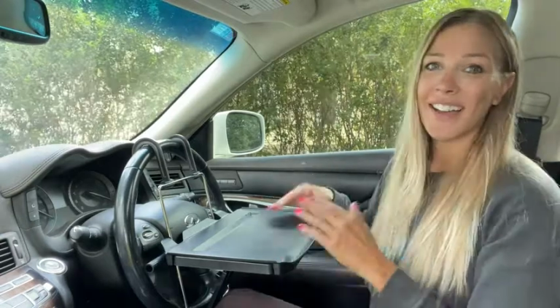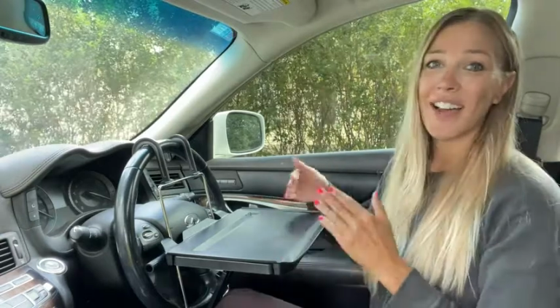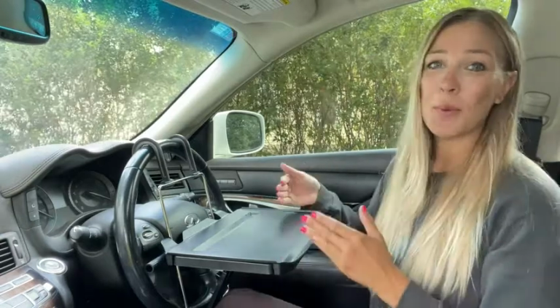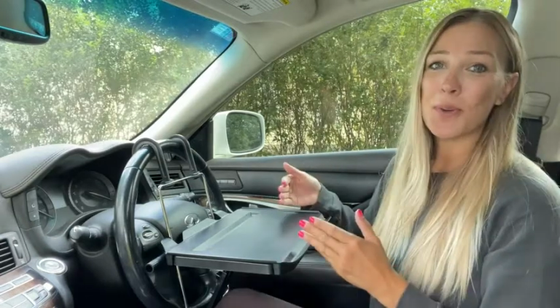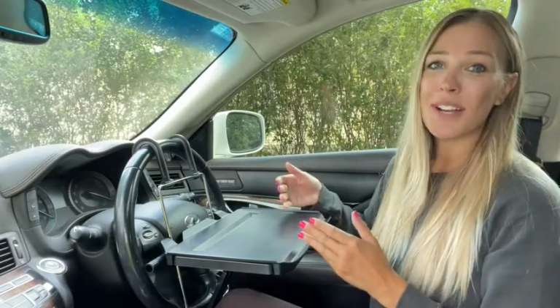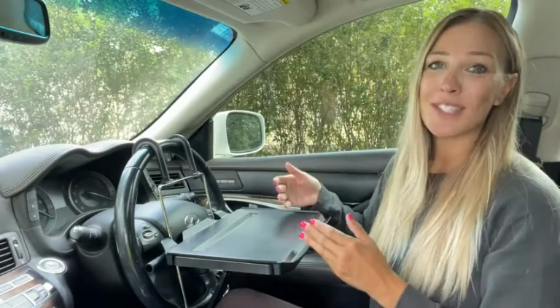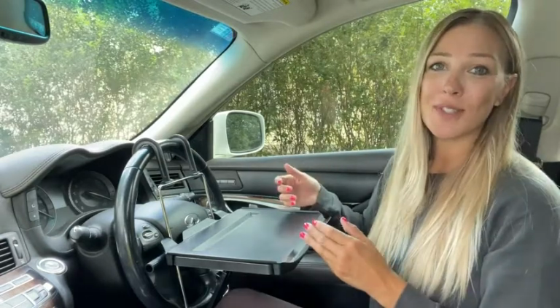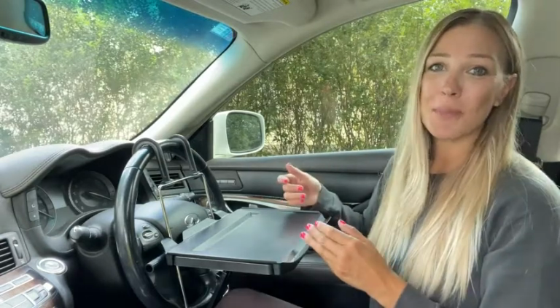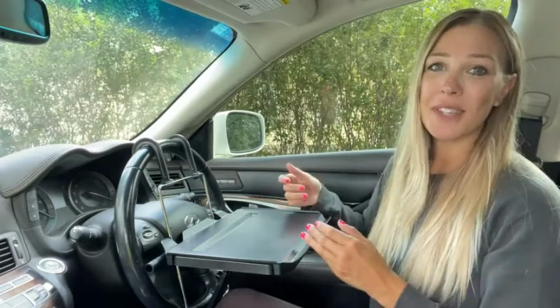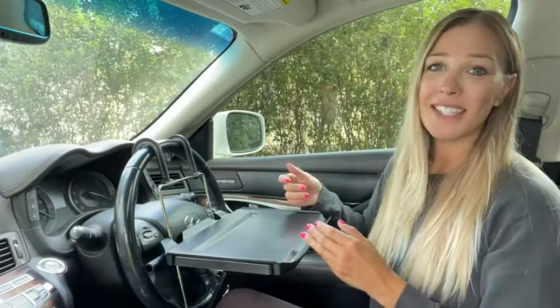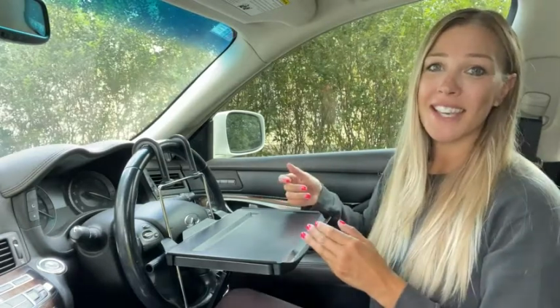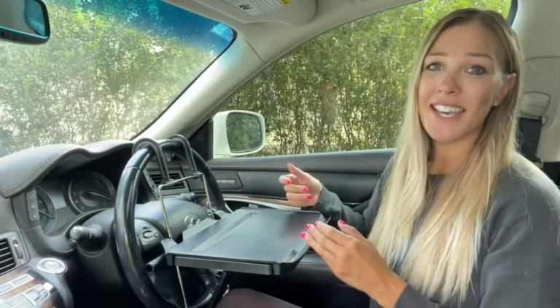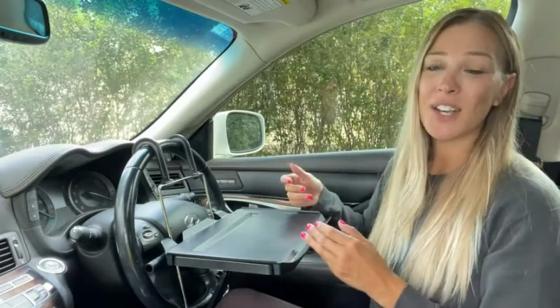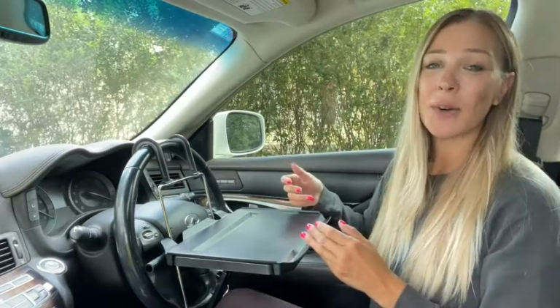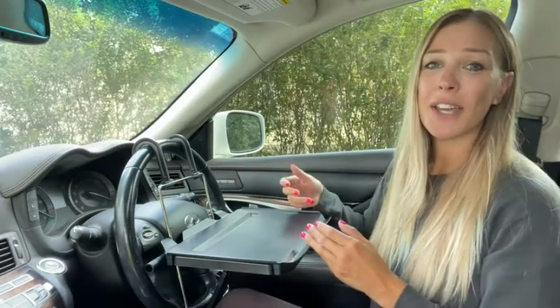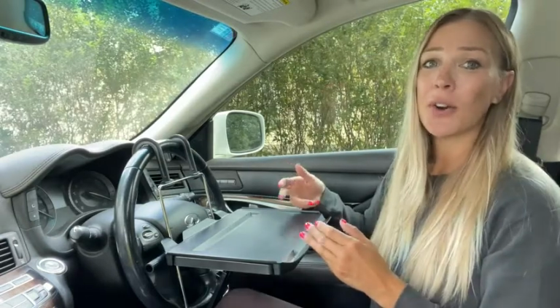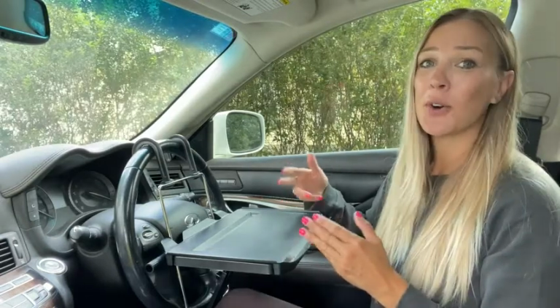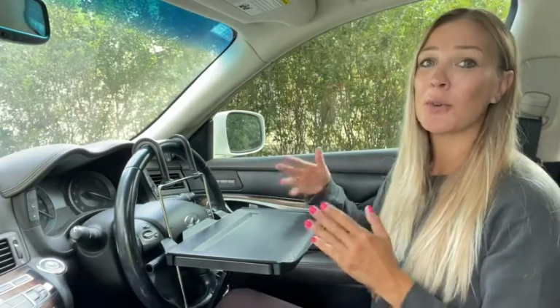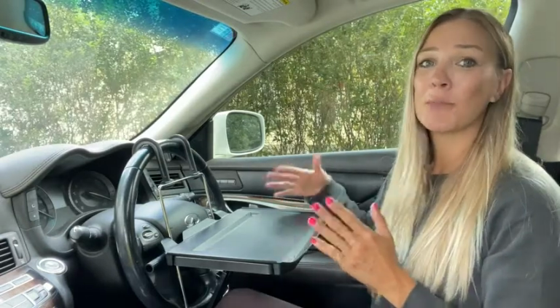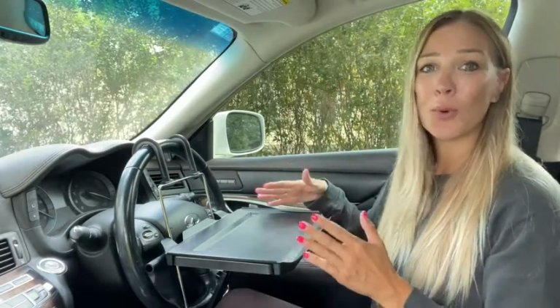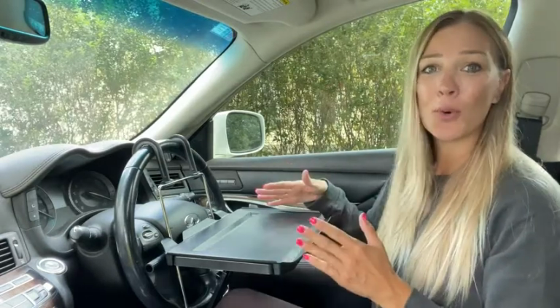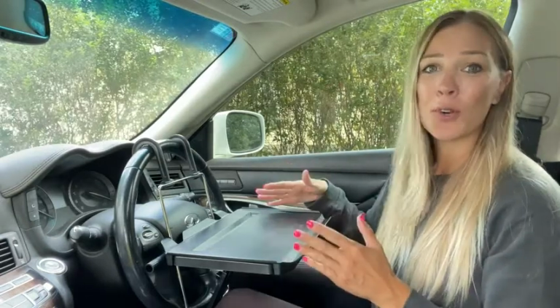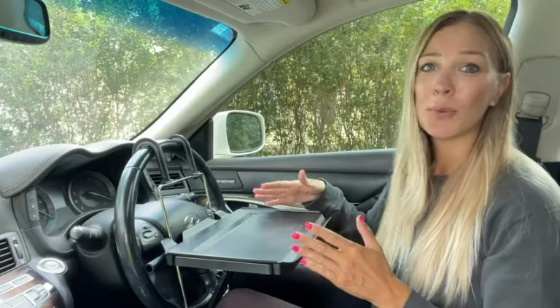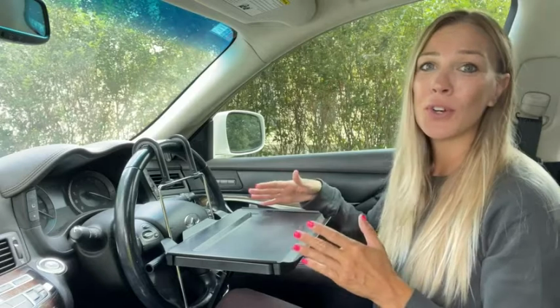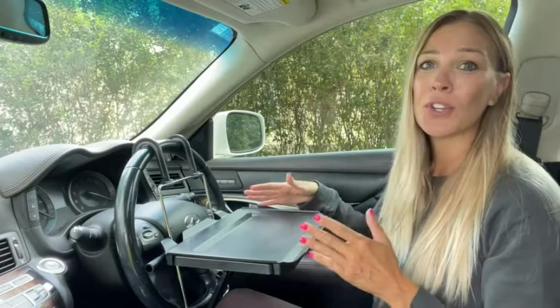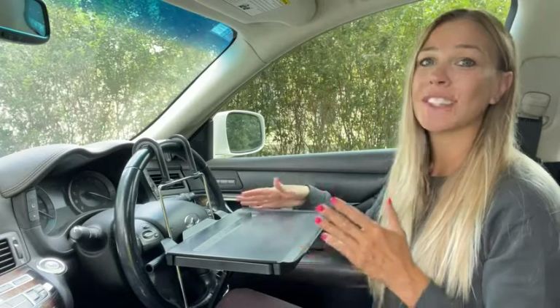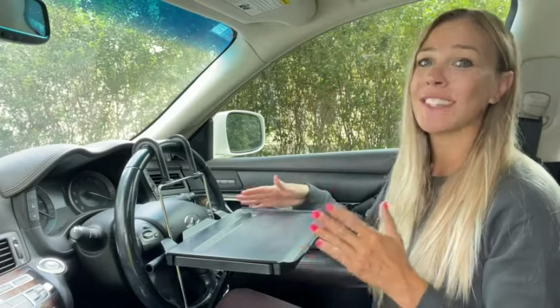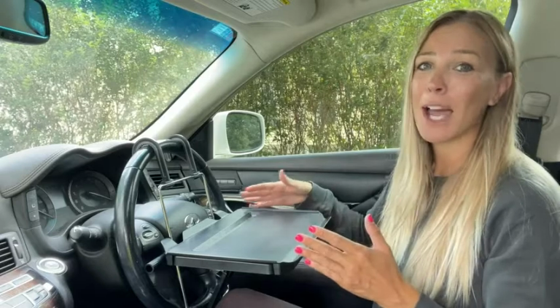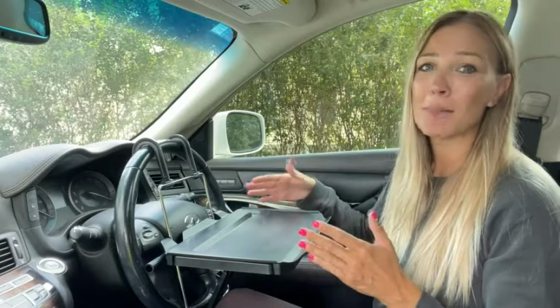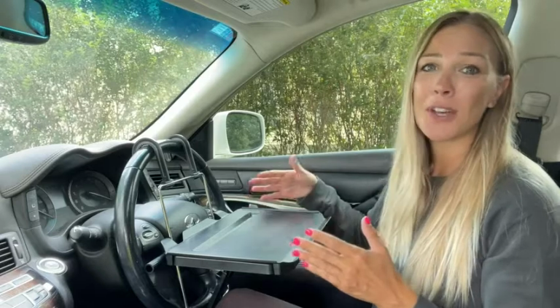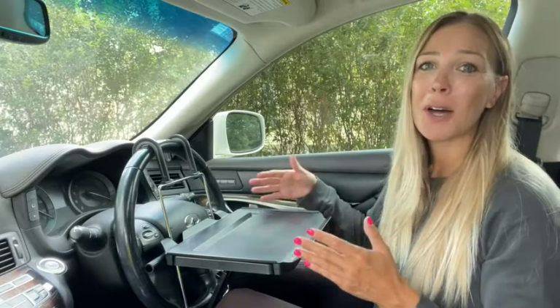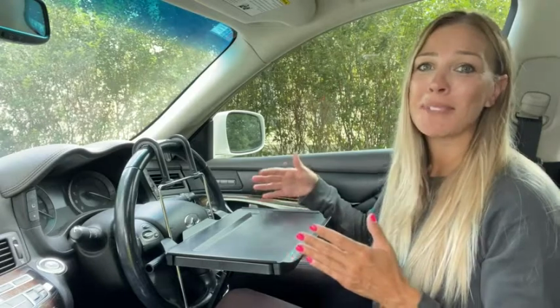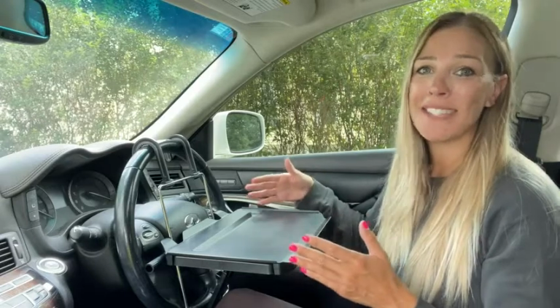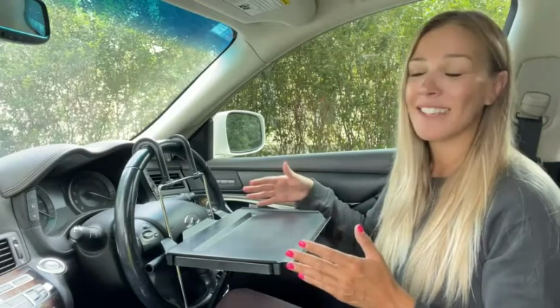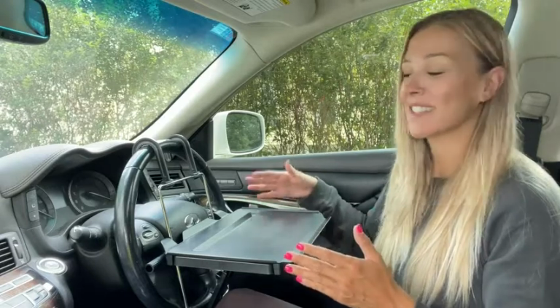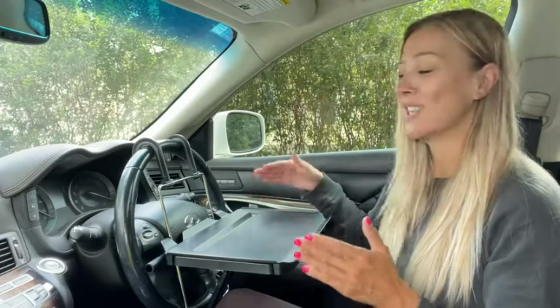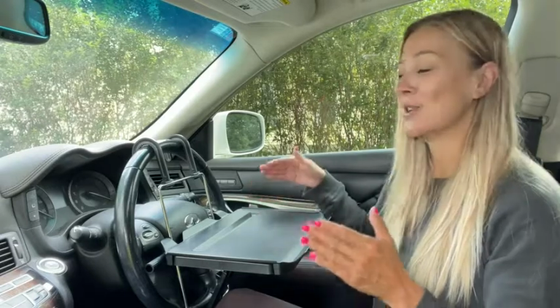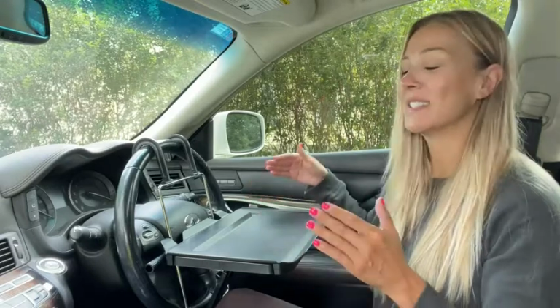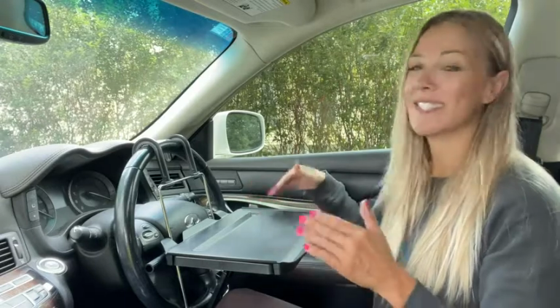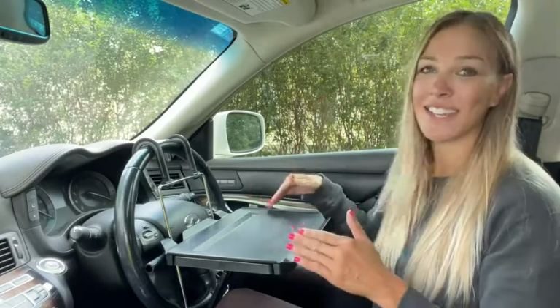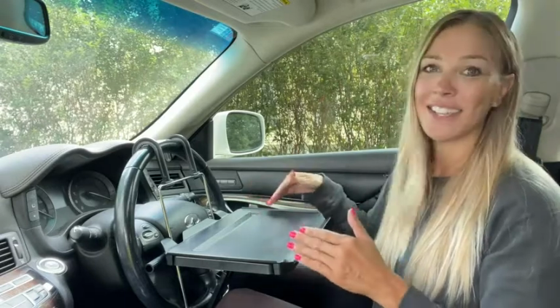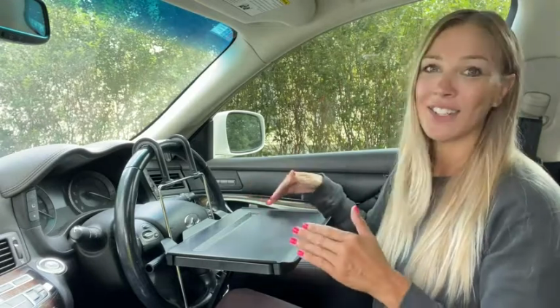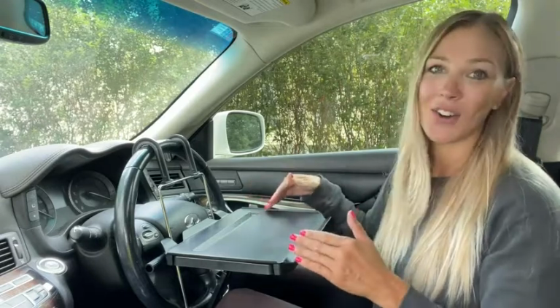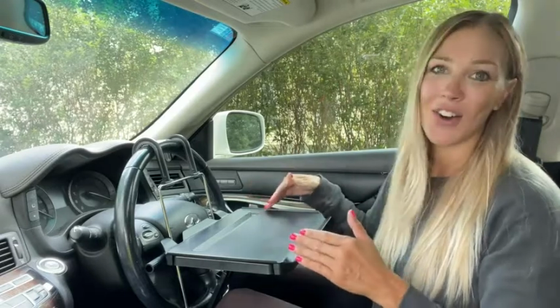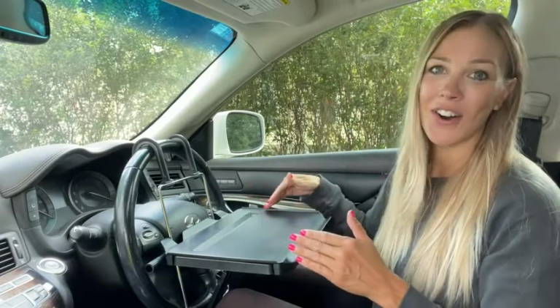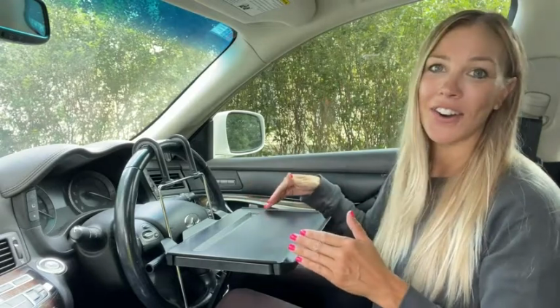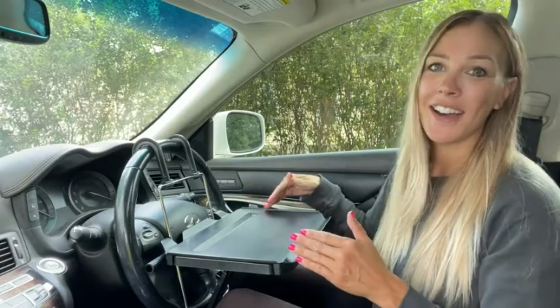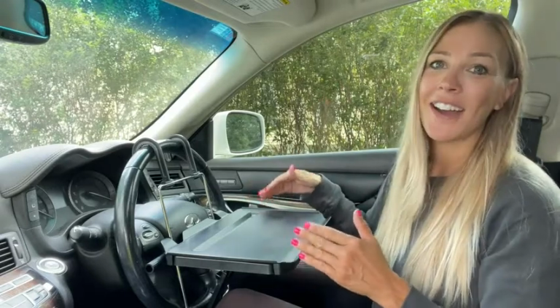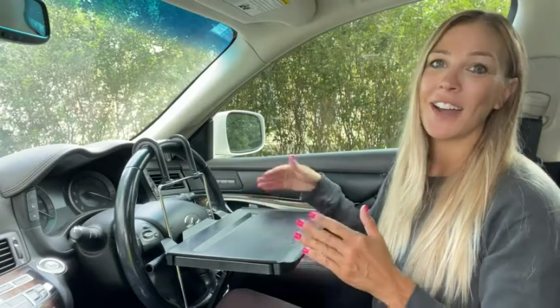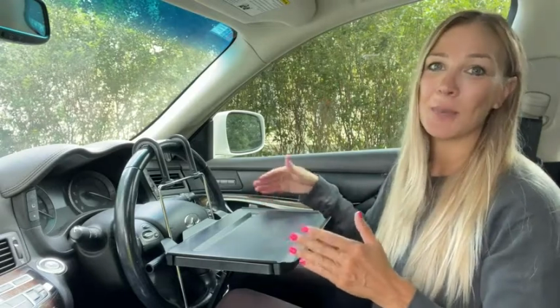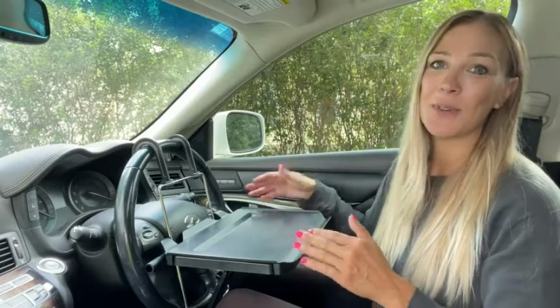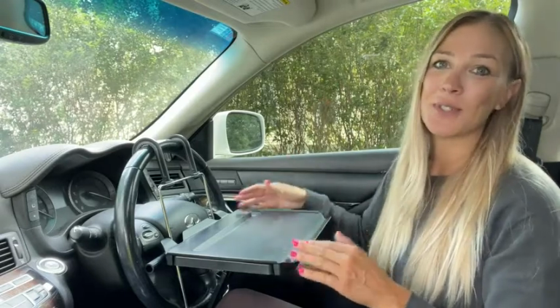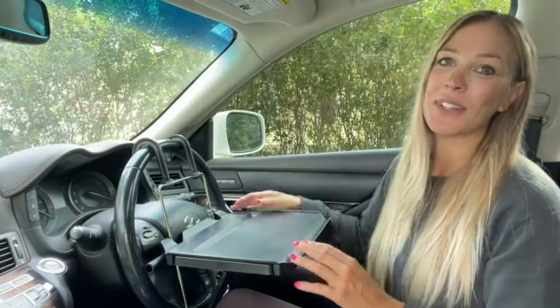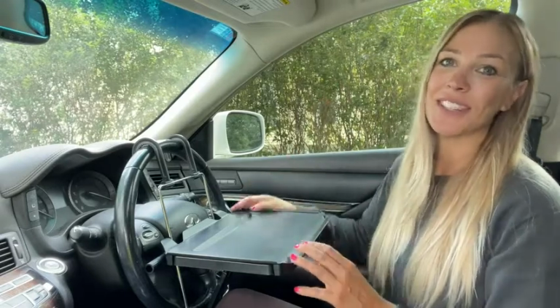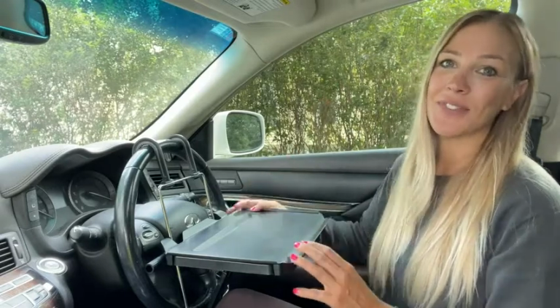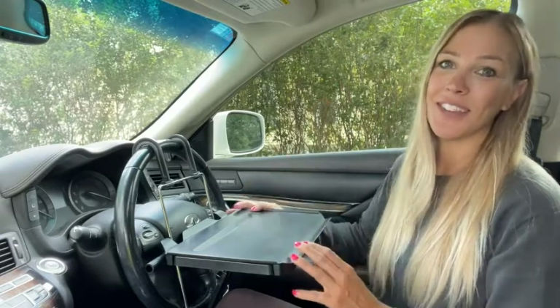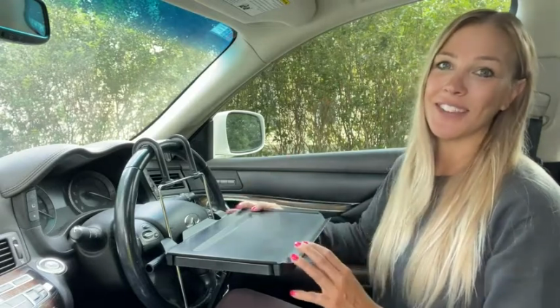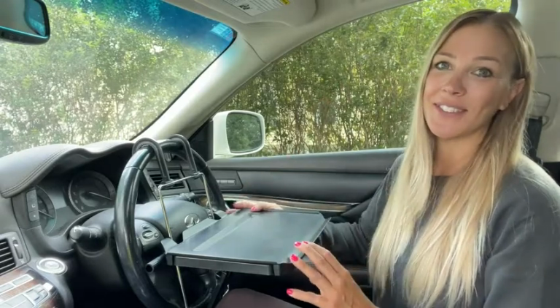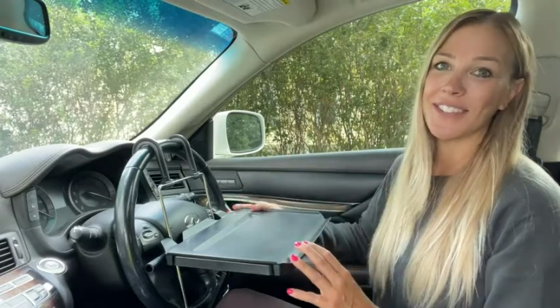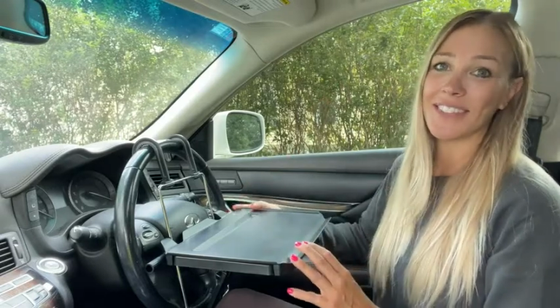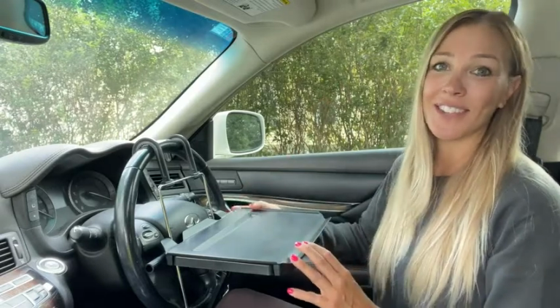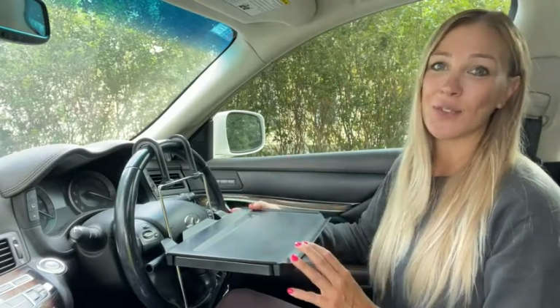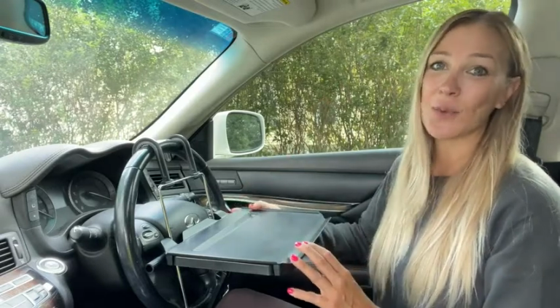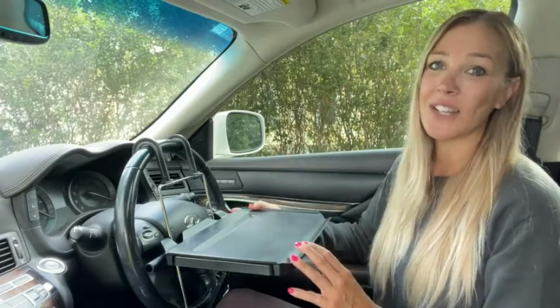I hope you guys learned something today. Go get your own portable laptop desk that you can stick in your car. I hope you enjoyed this video. Thanks for watching.